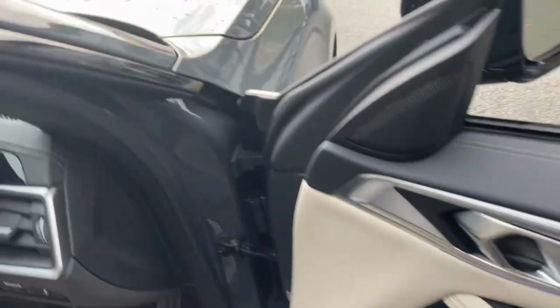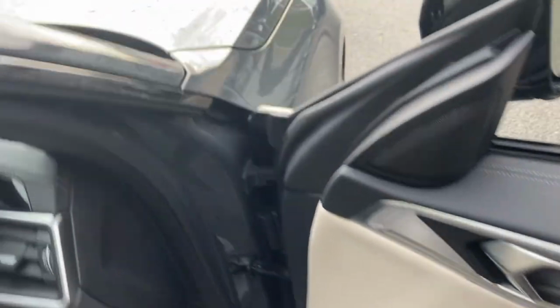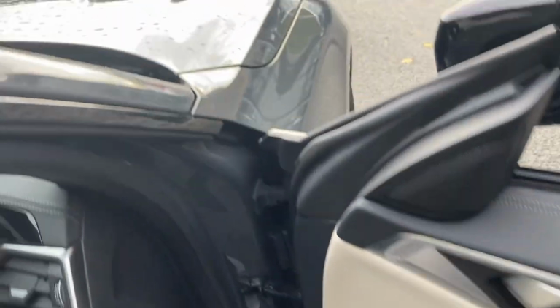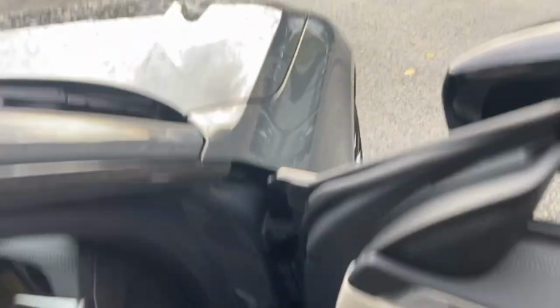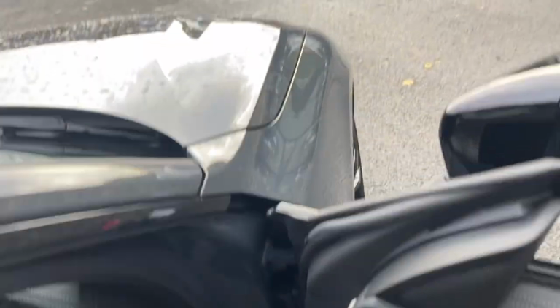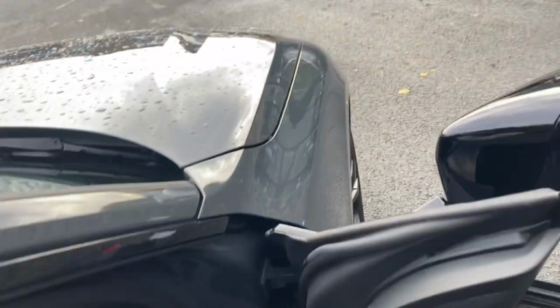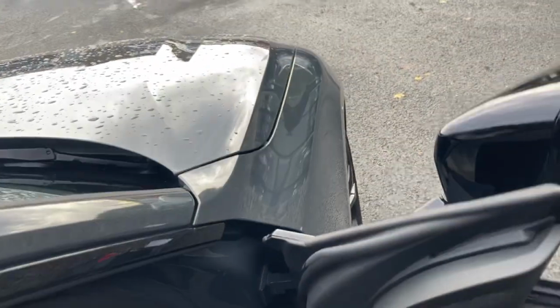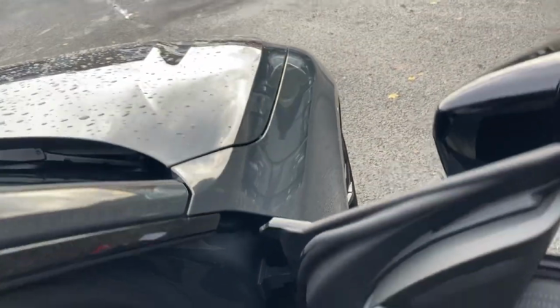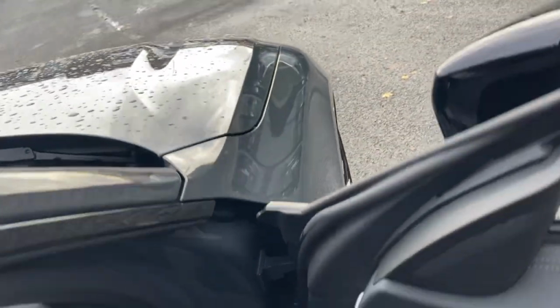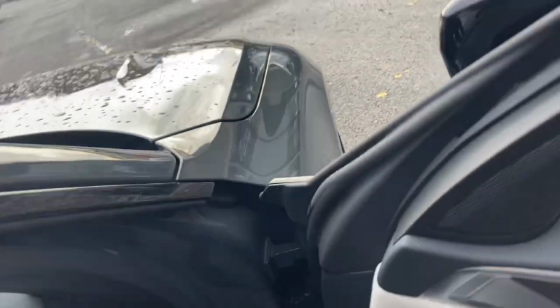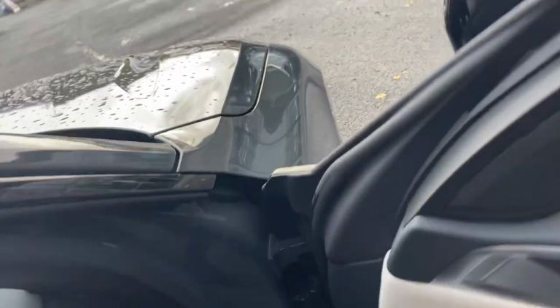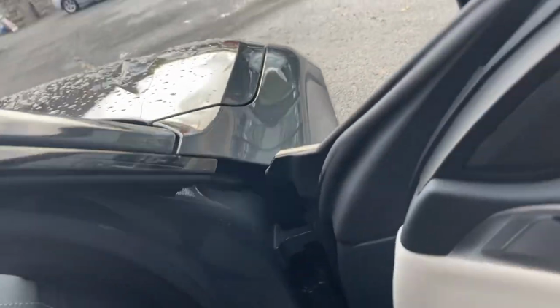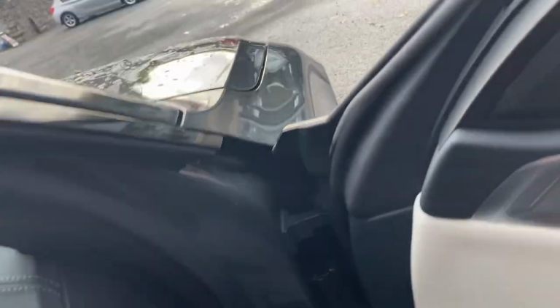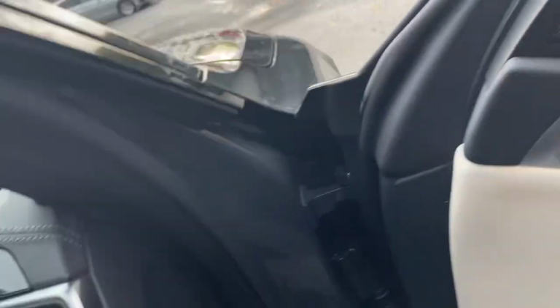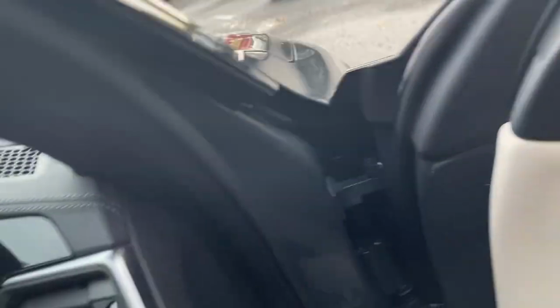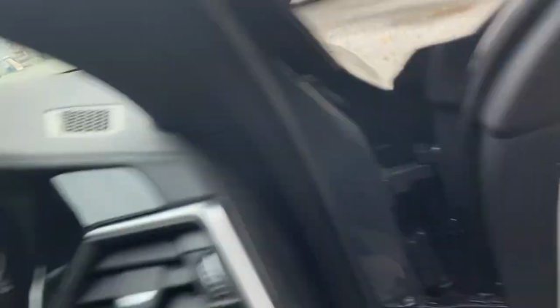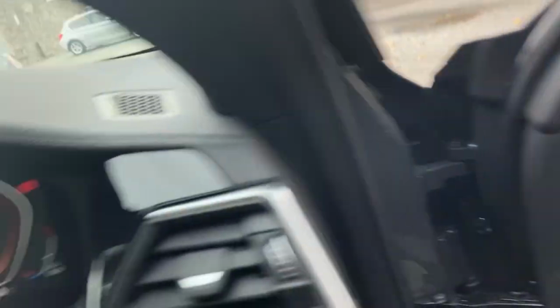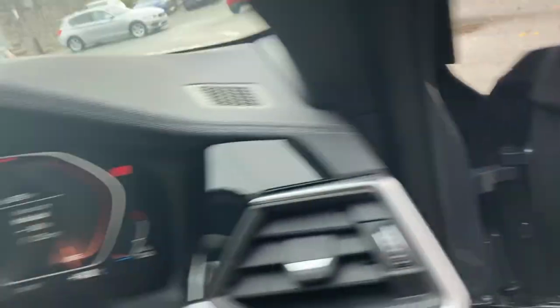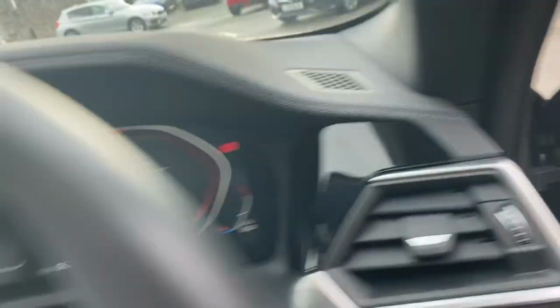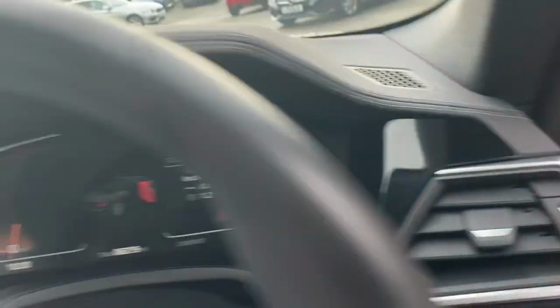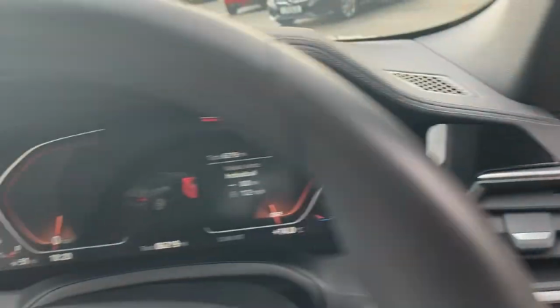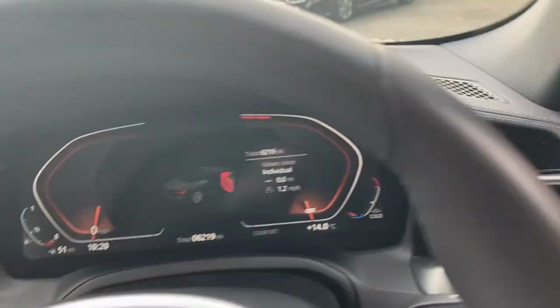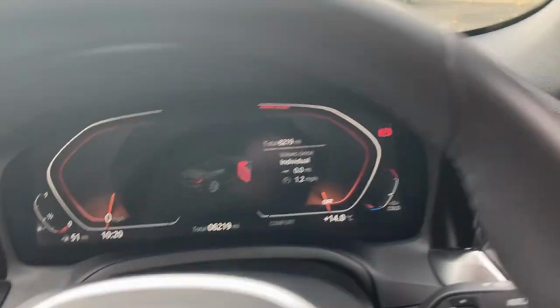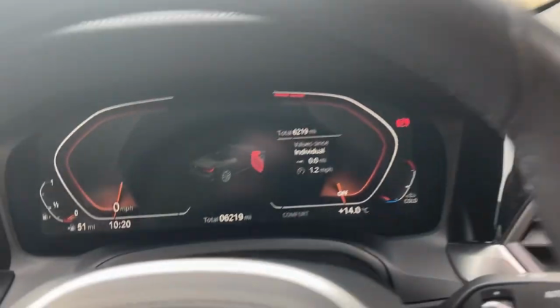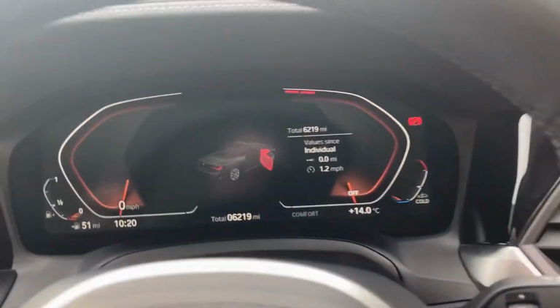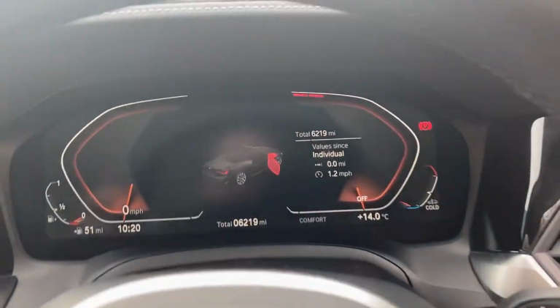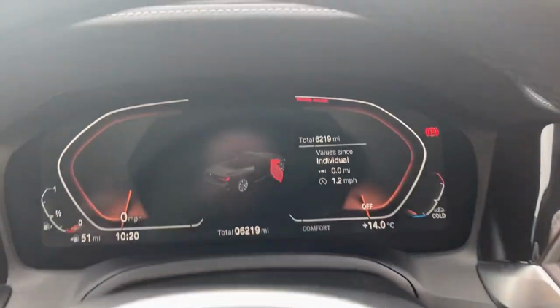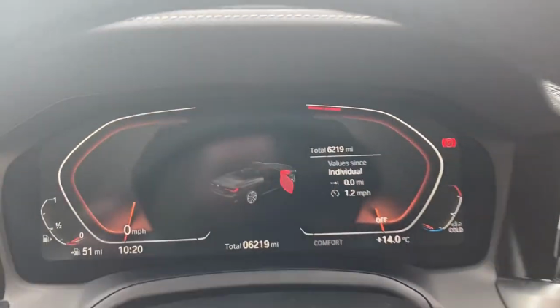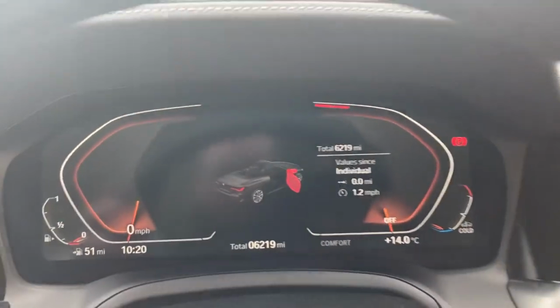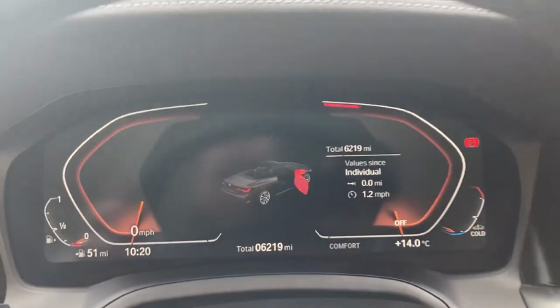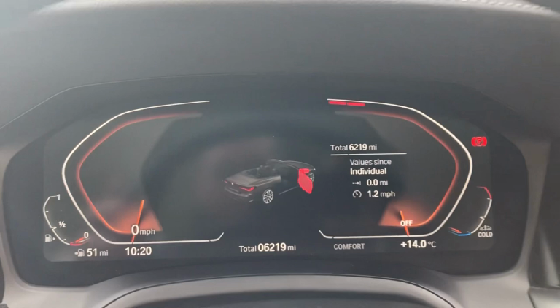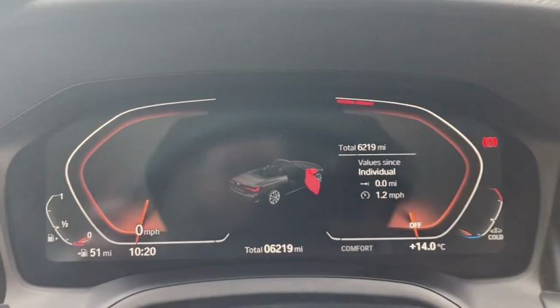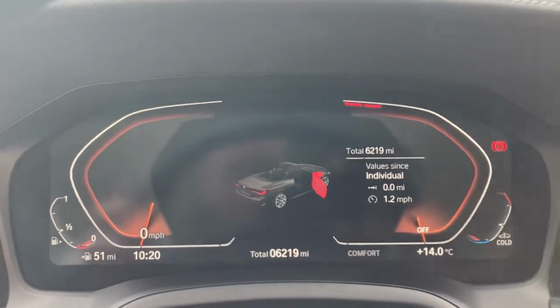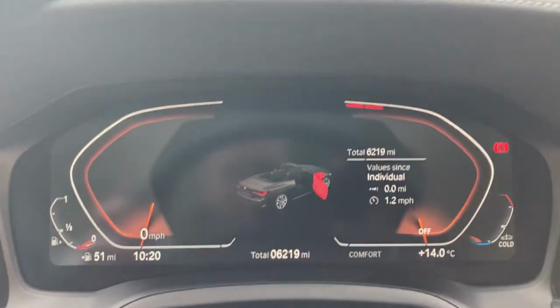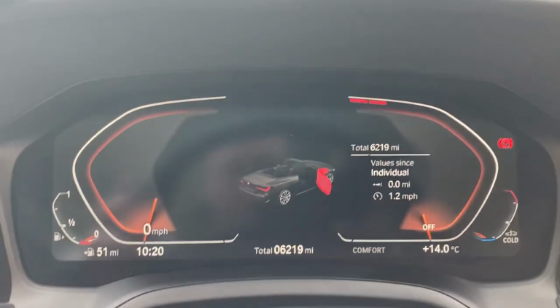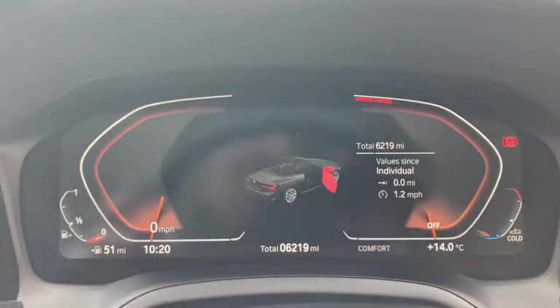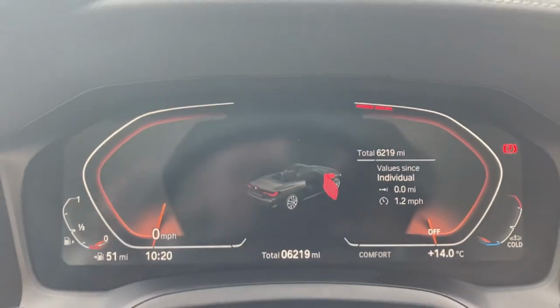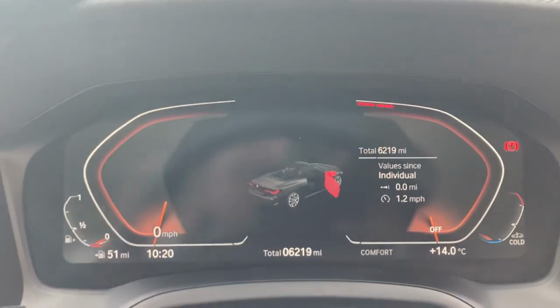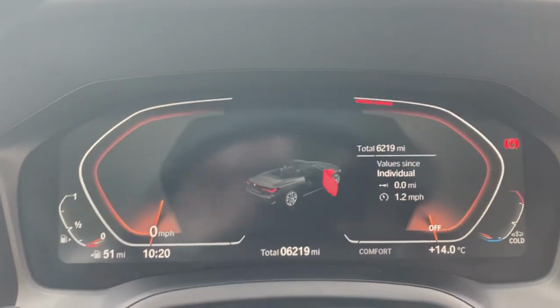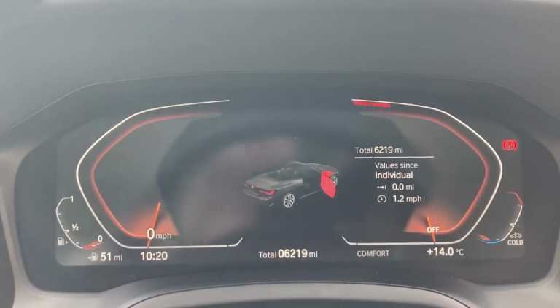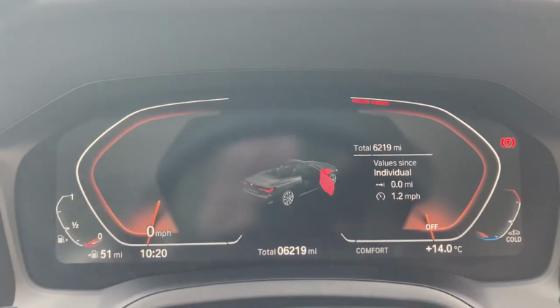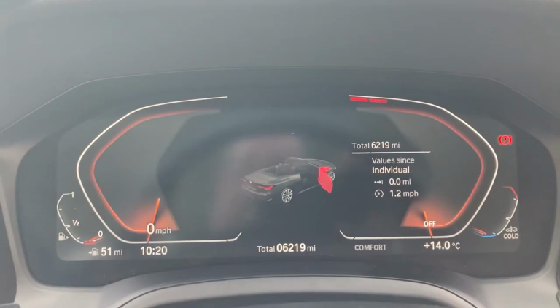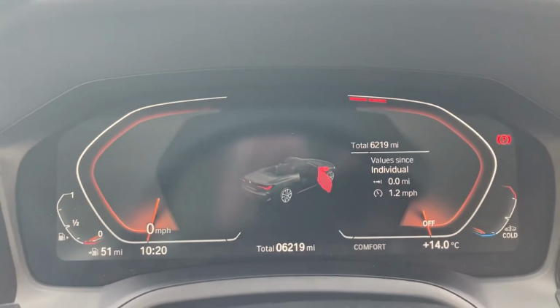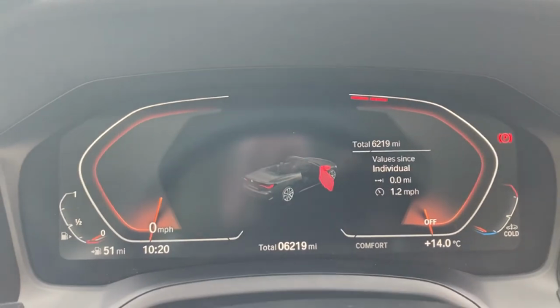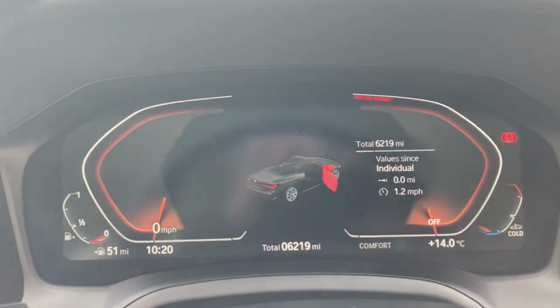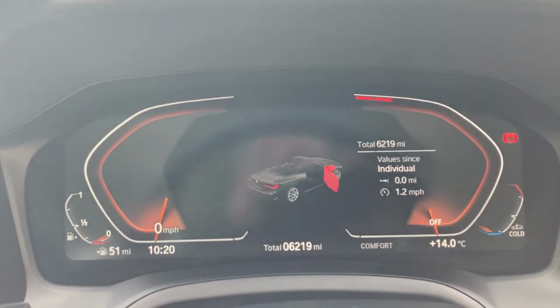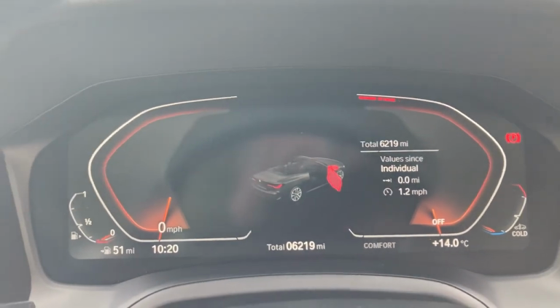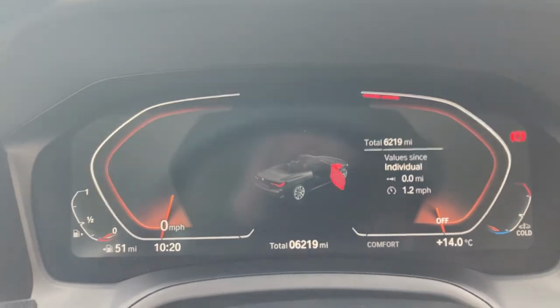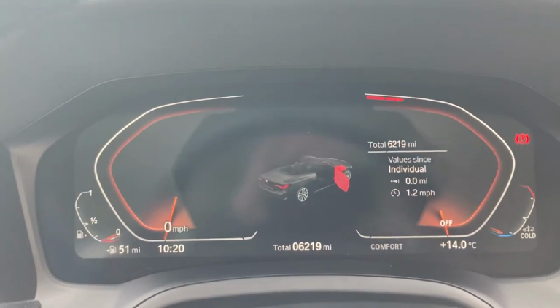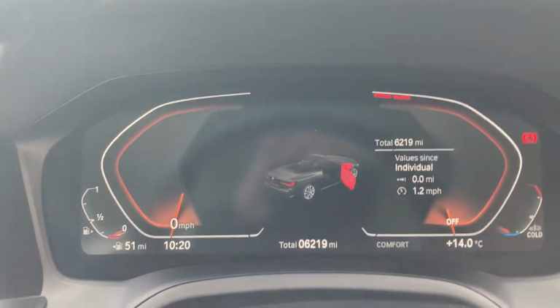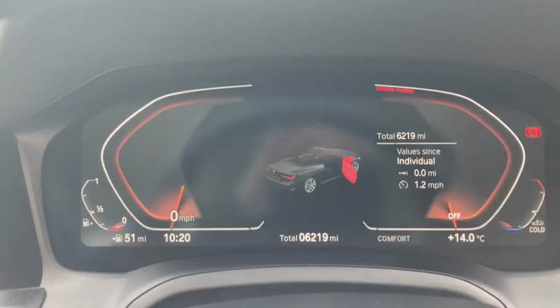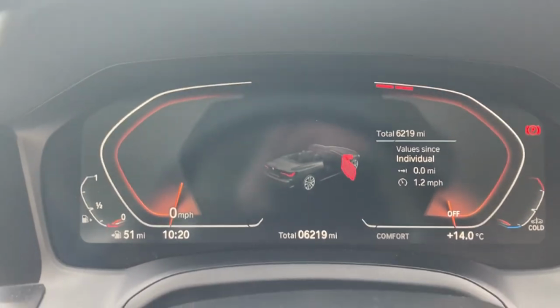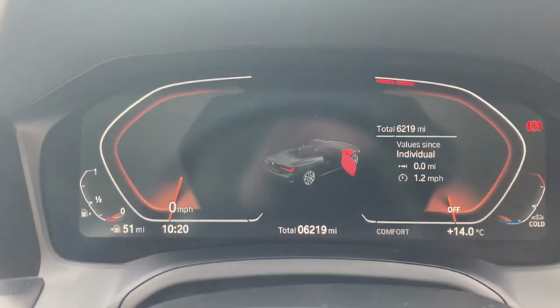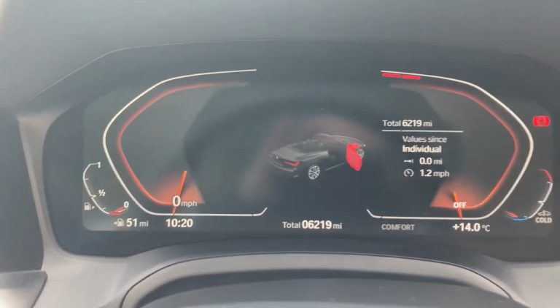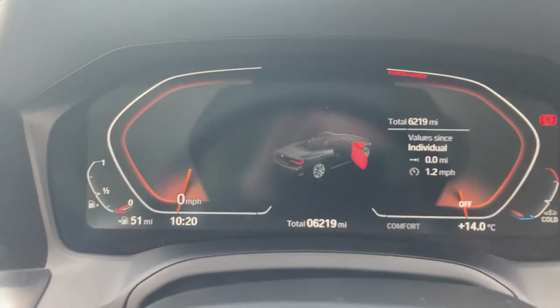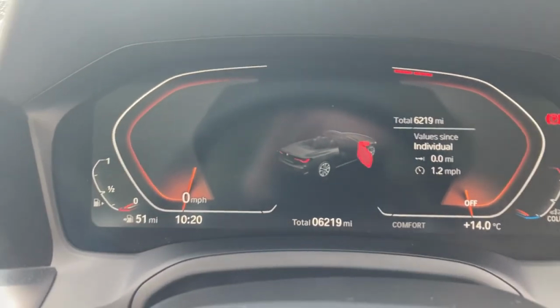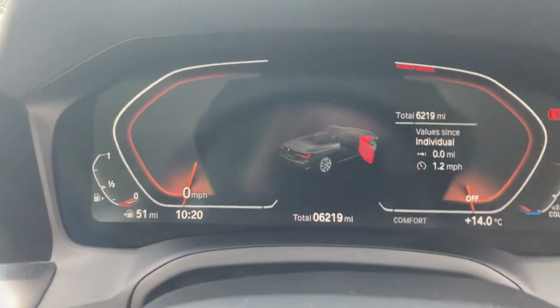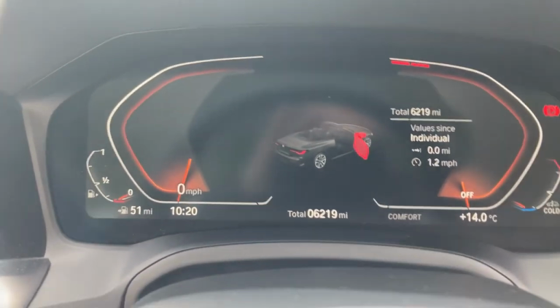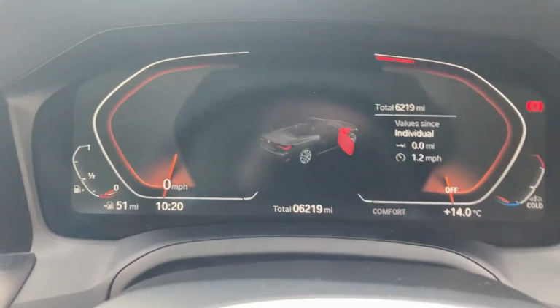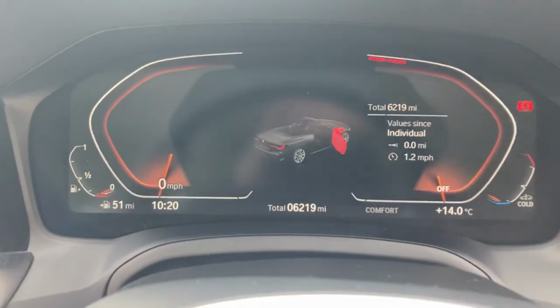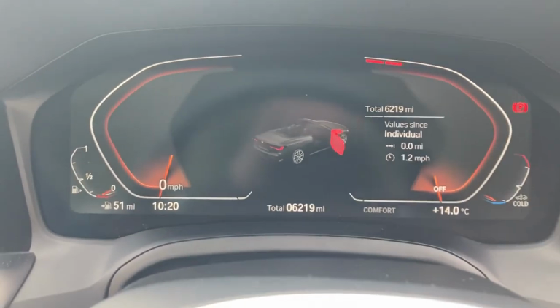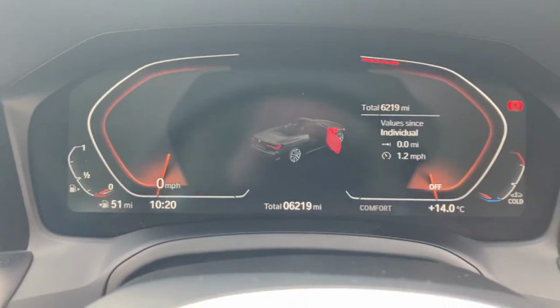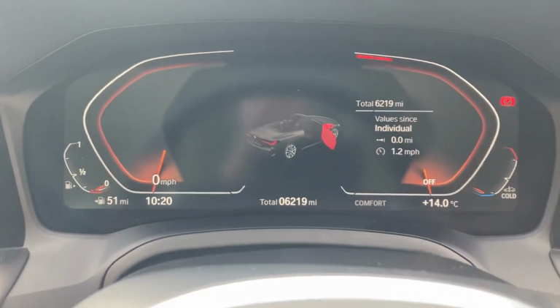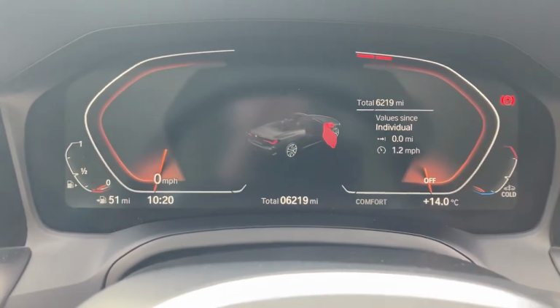Jumping inside the car you can see the mileage reading 6,219 miles.